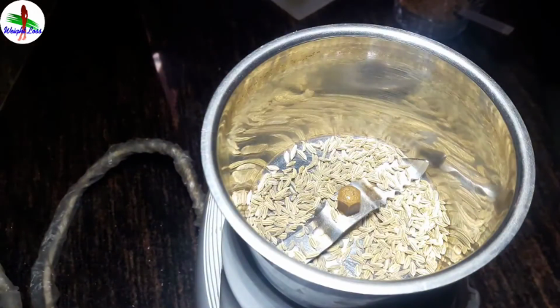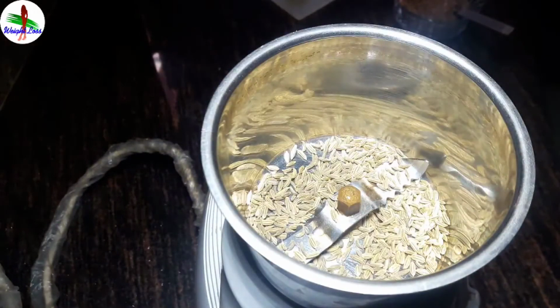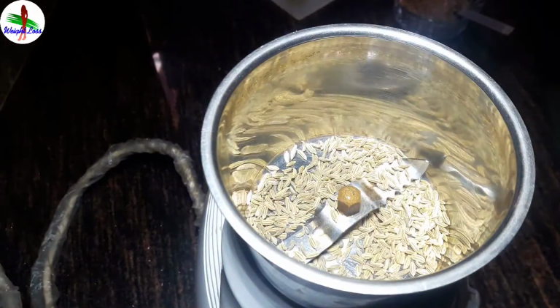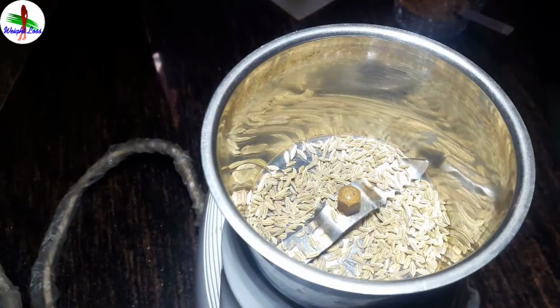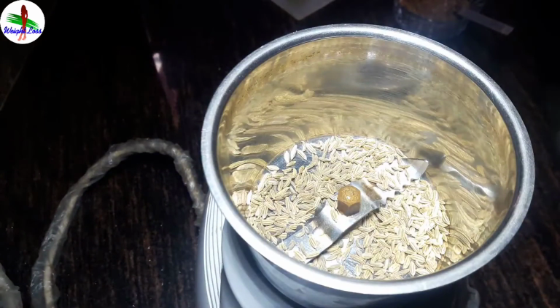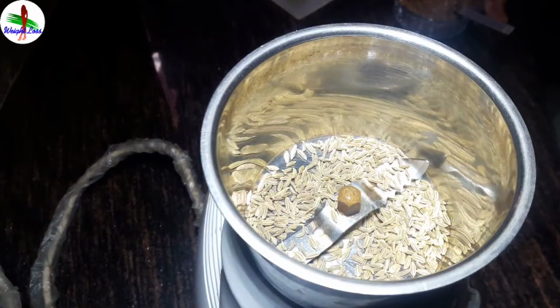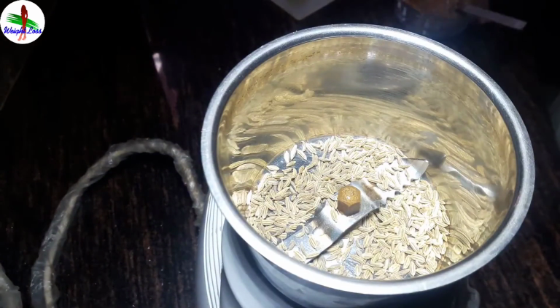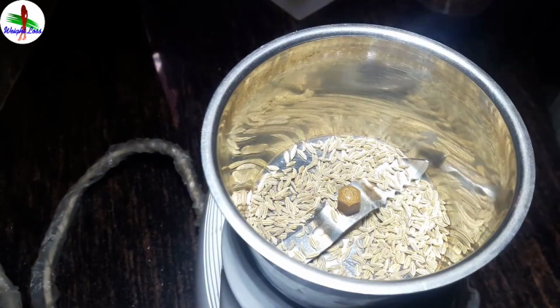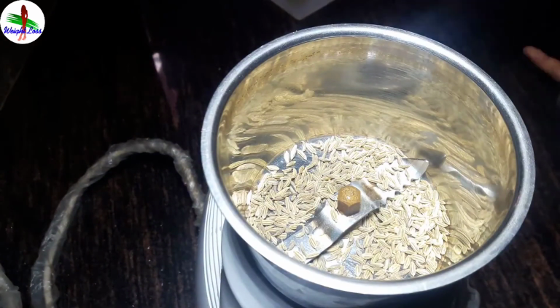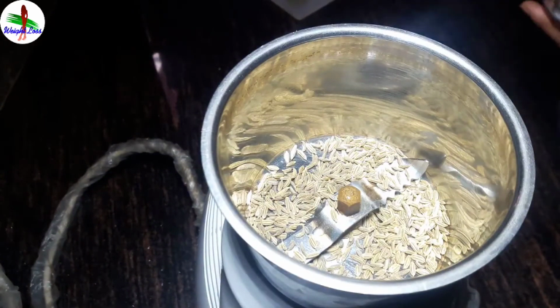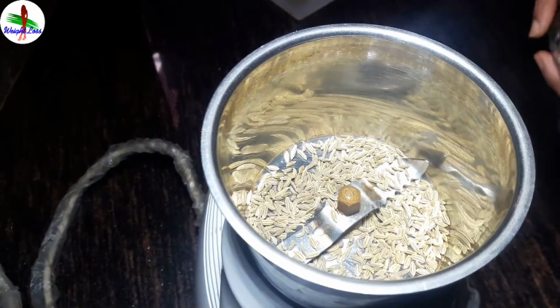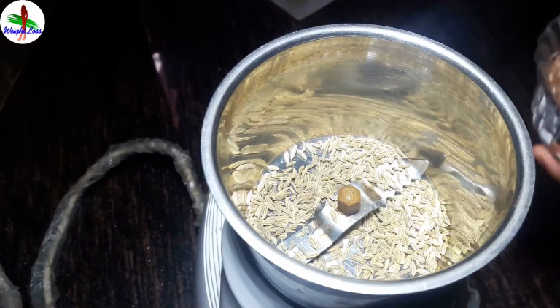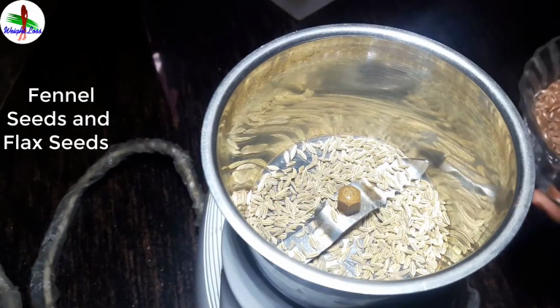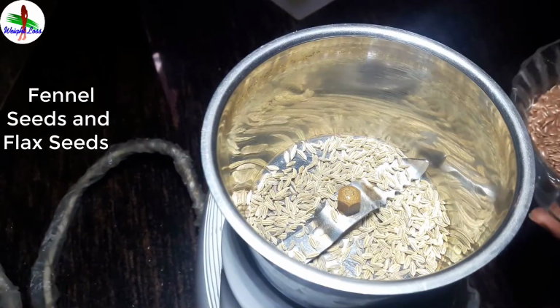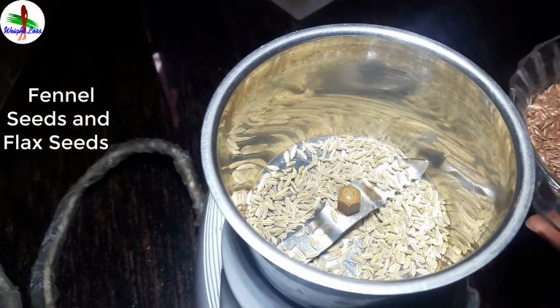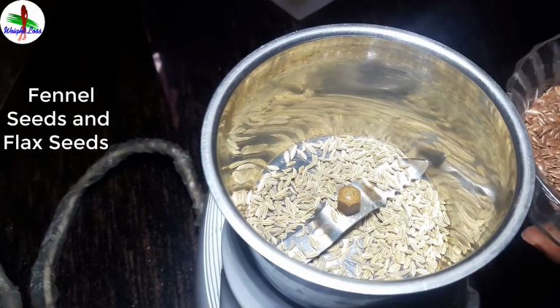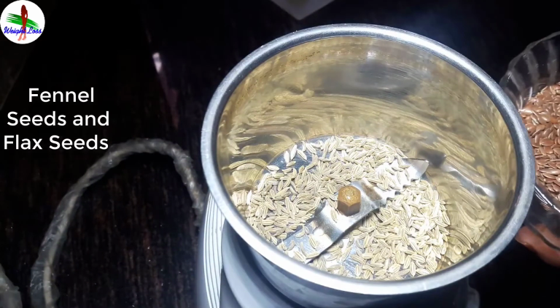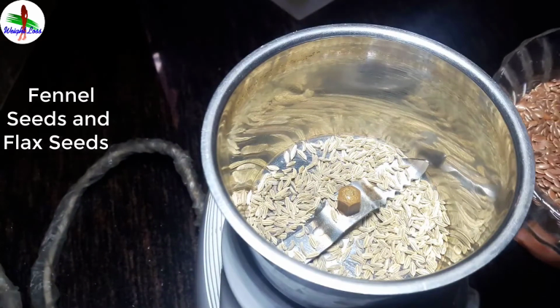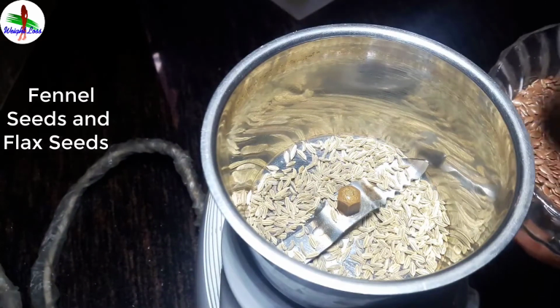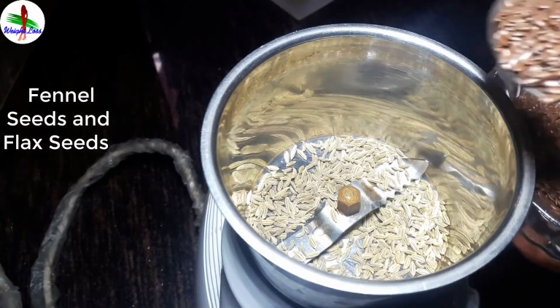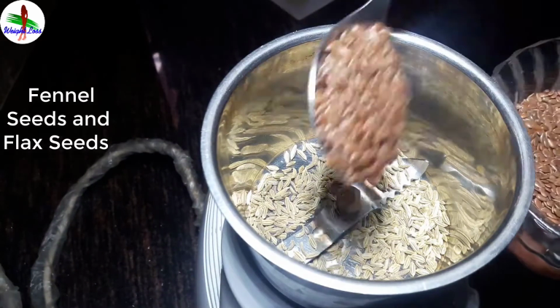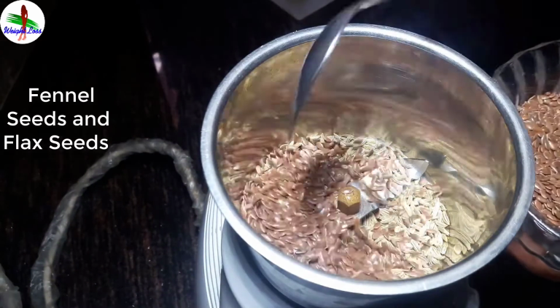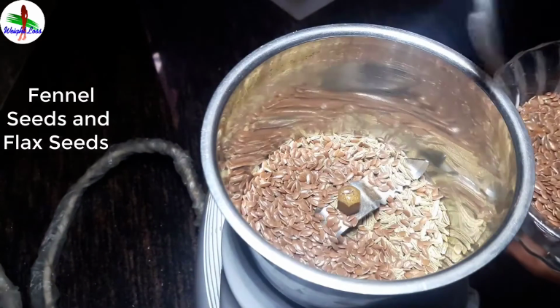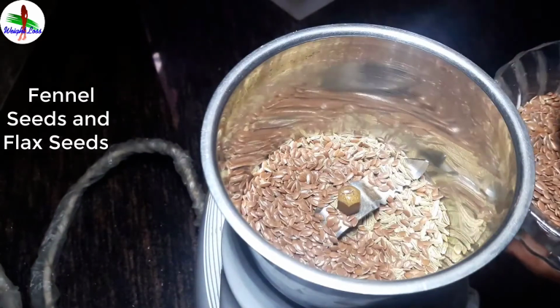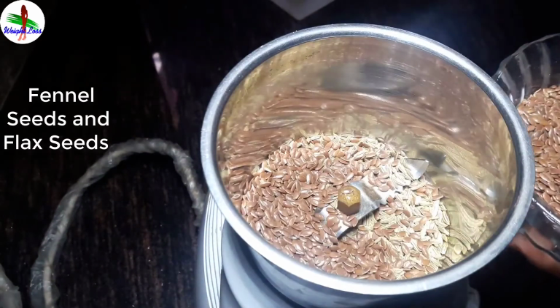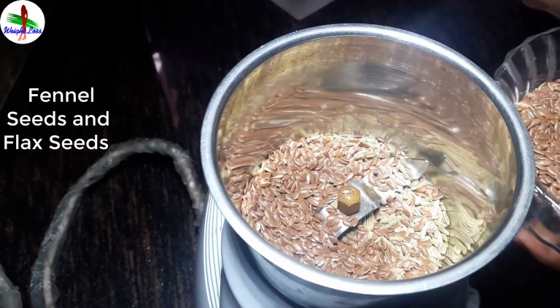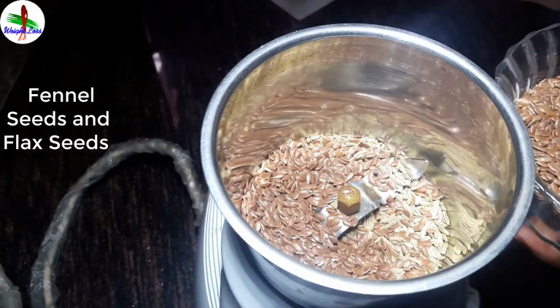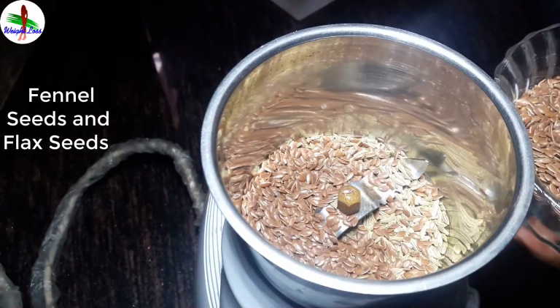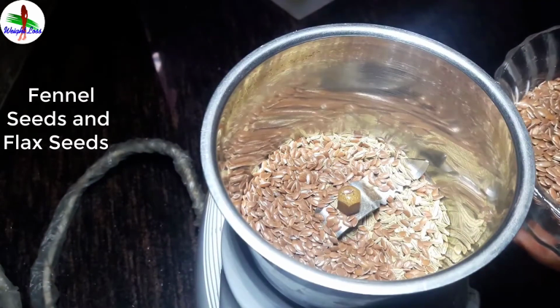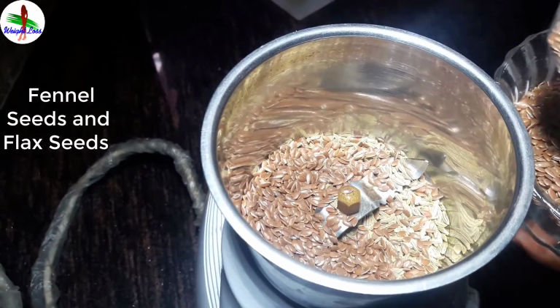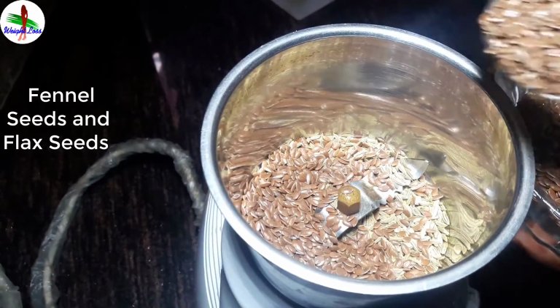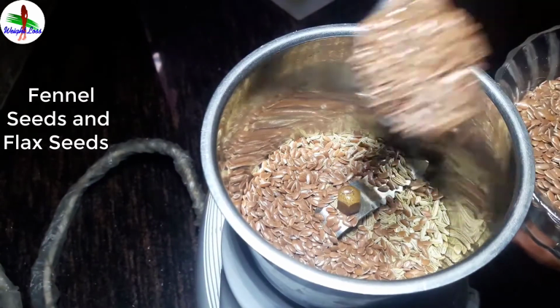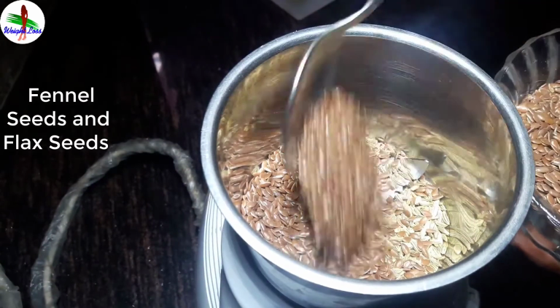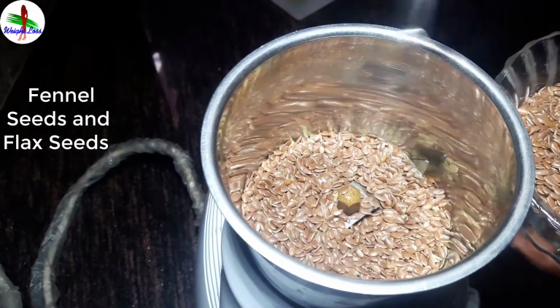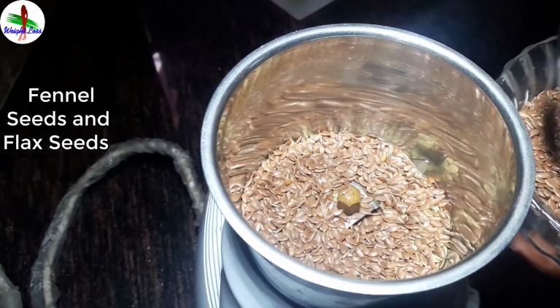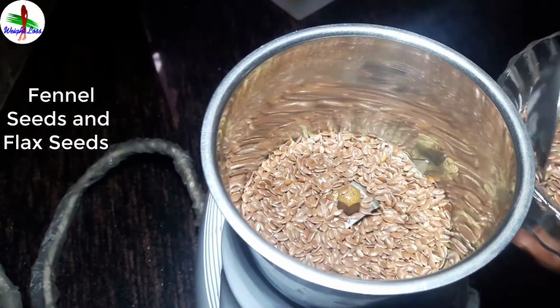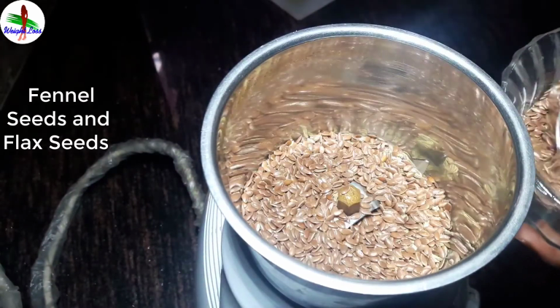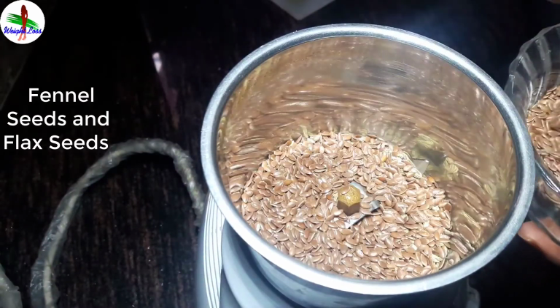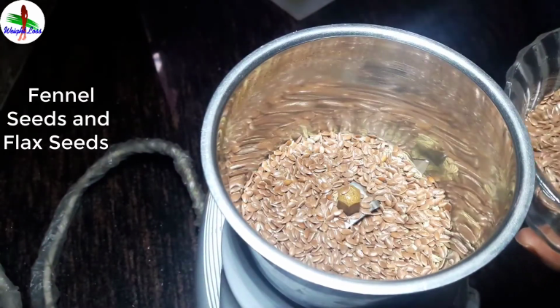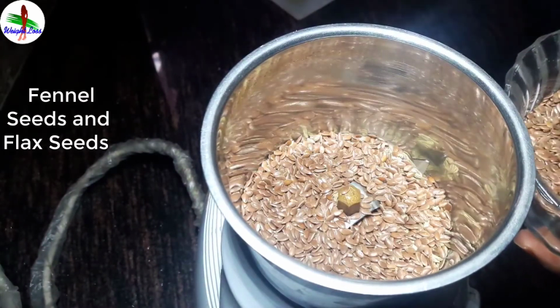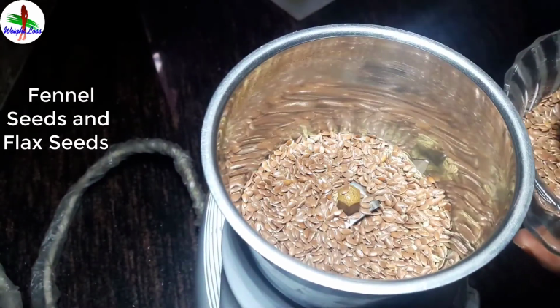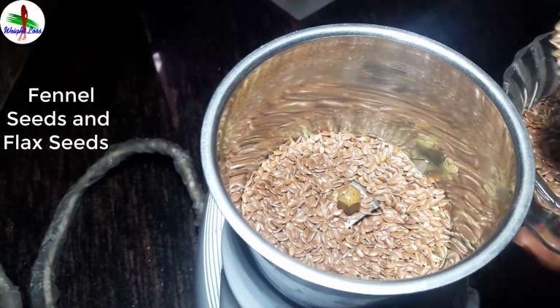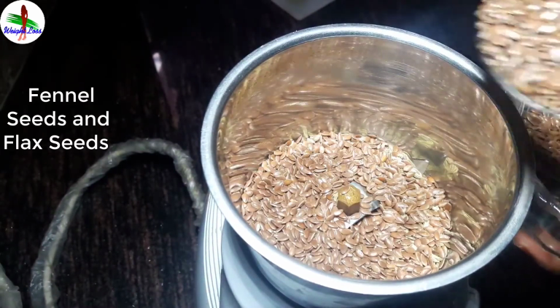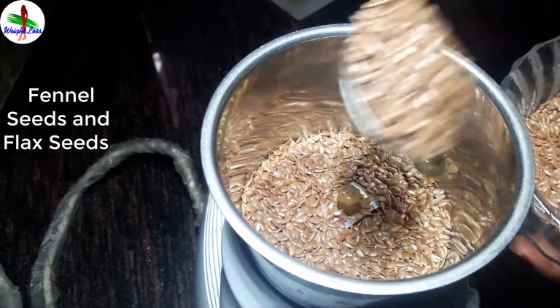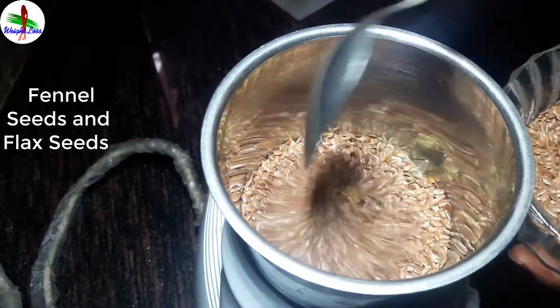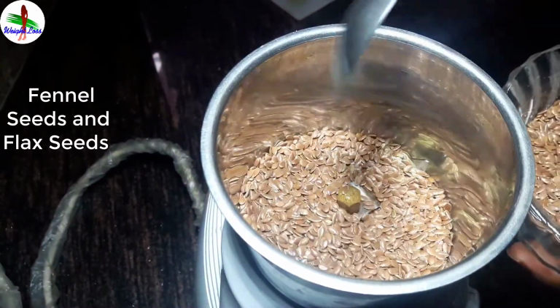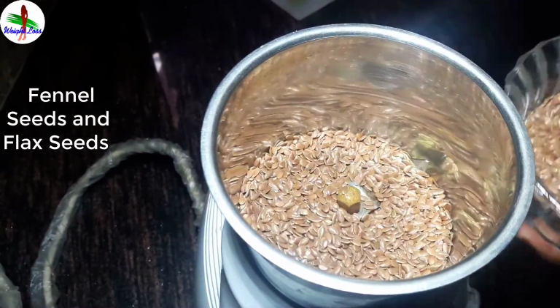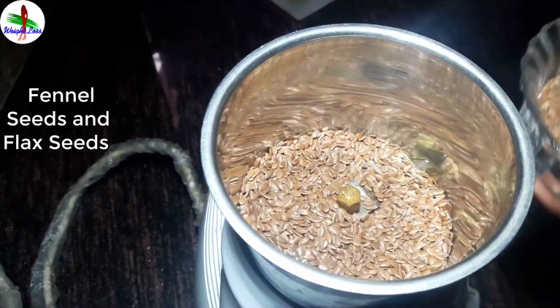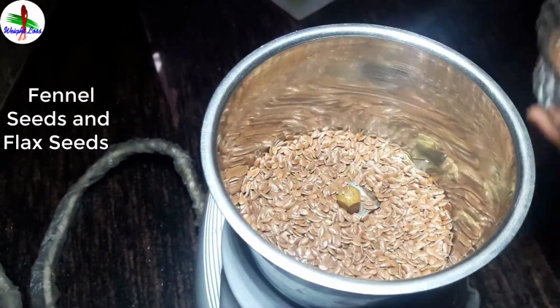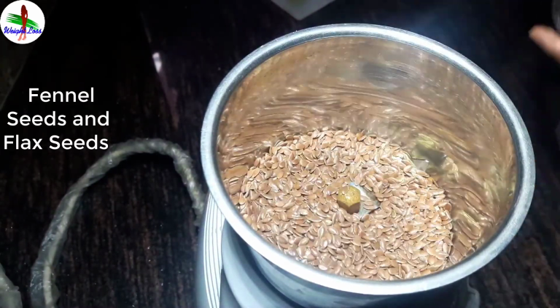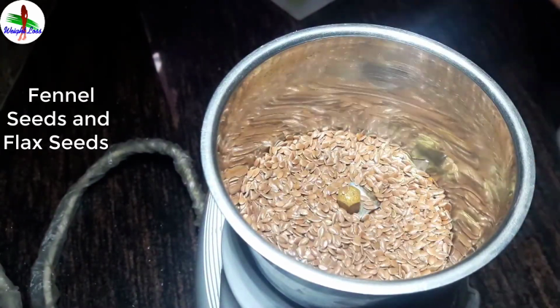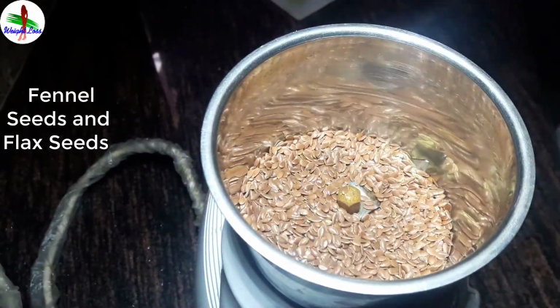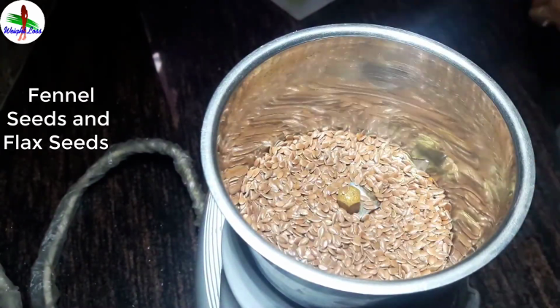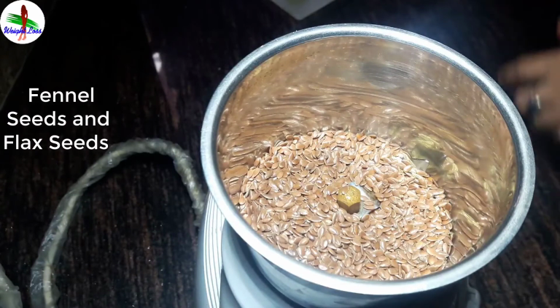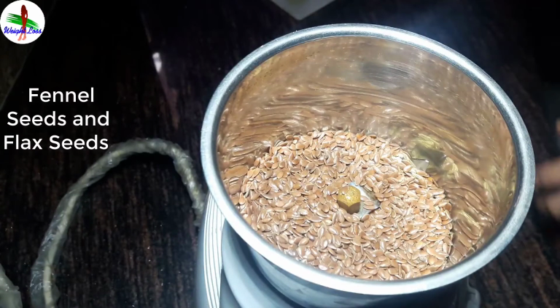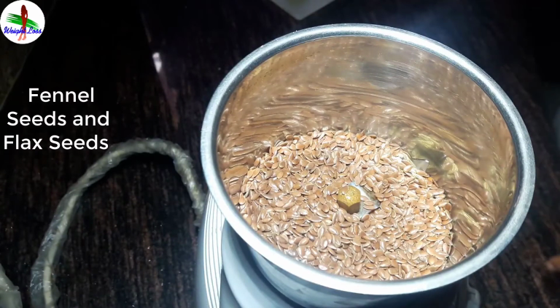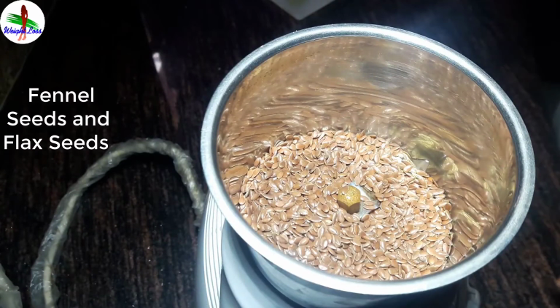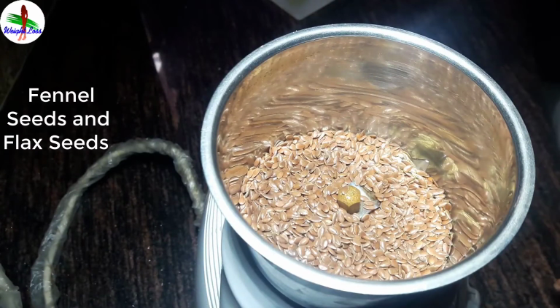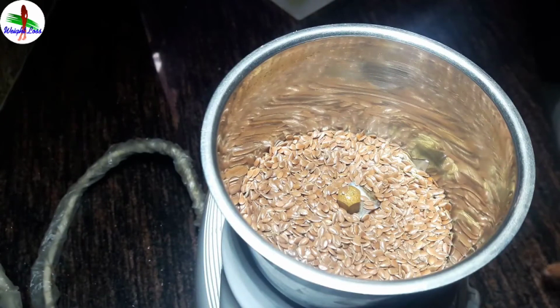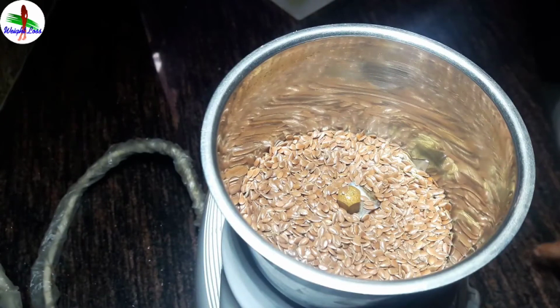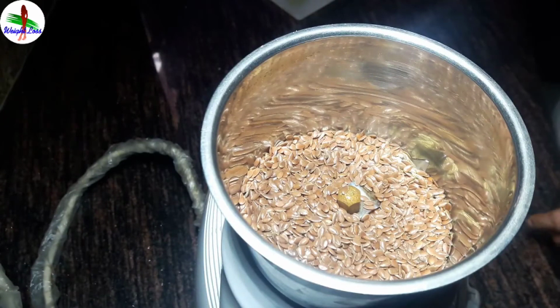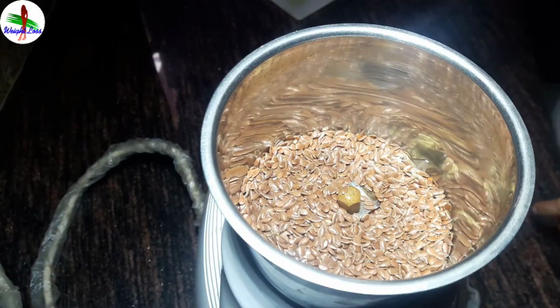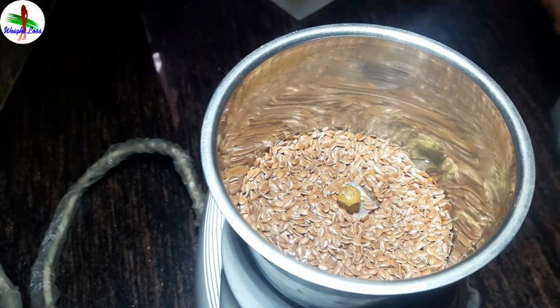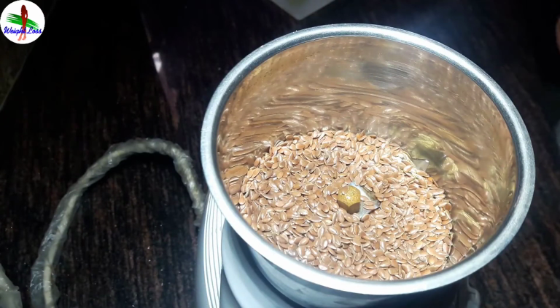Take 1 tablespoon fennel seed and 3 teaspoons flax seed and grind them.